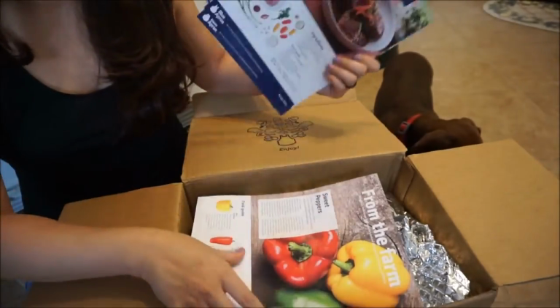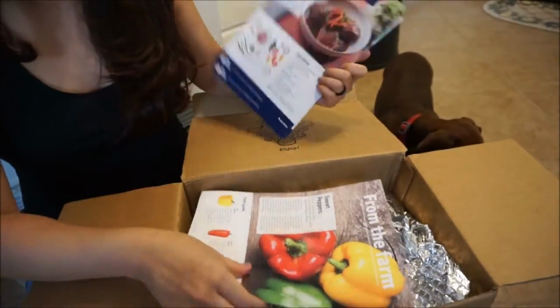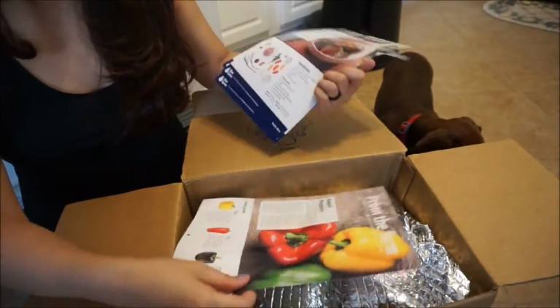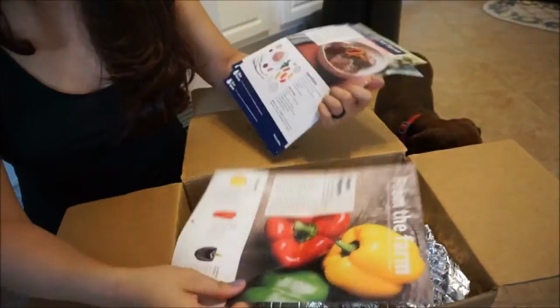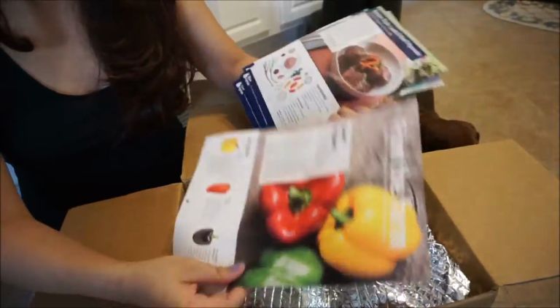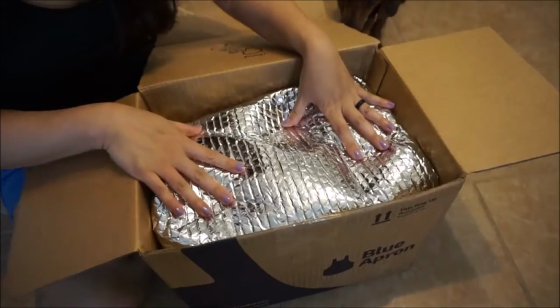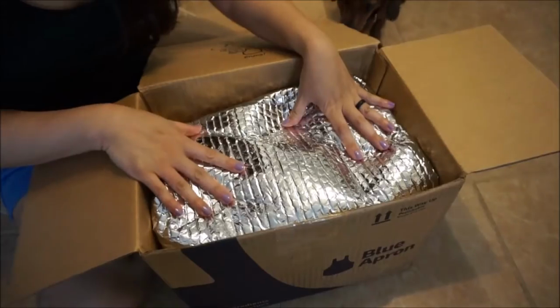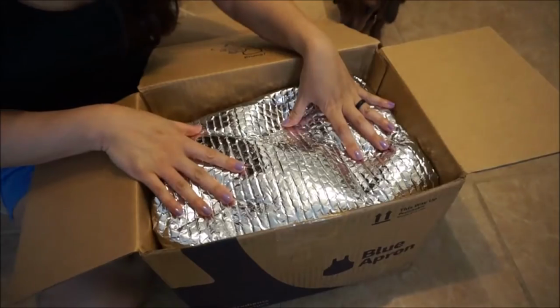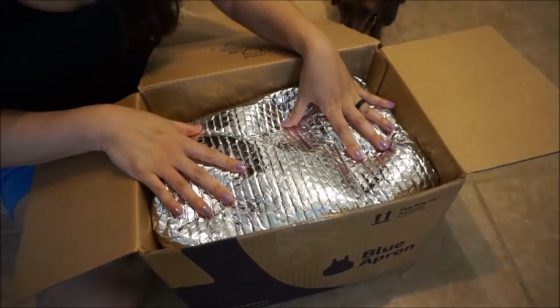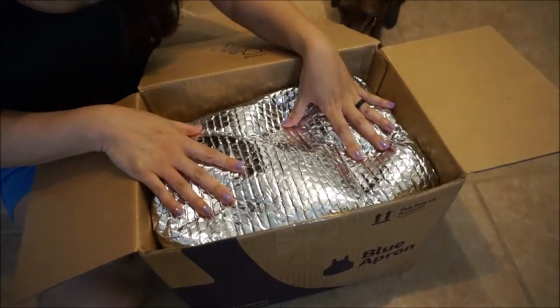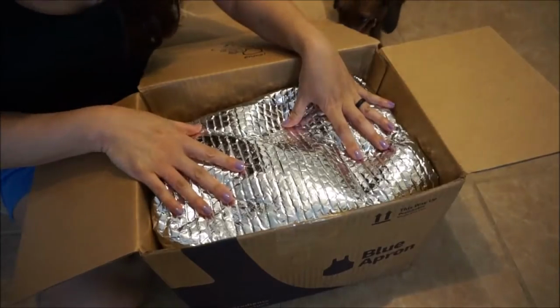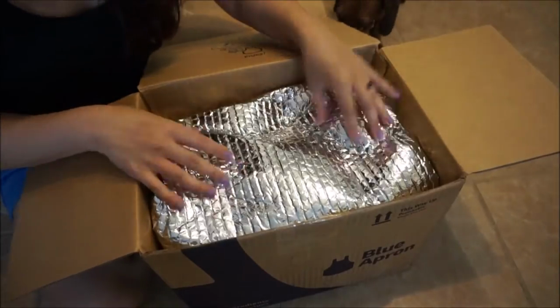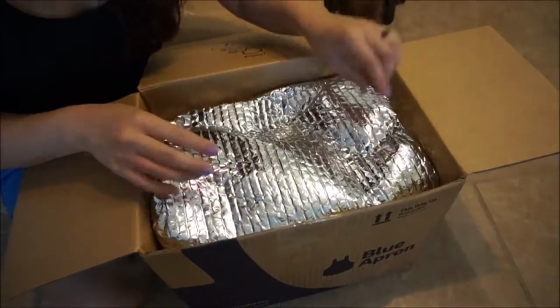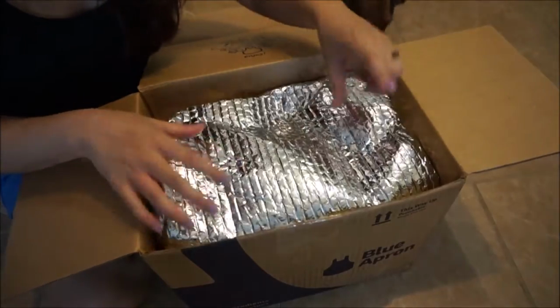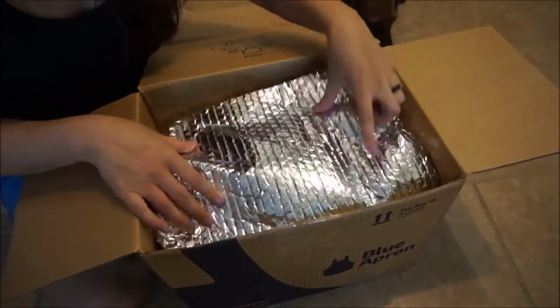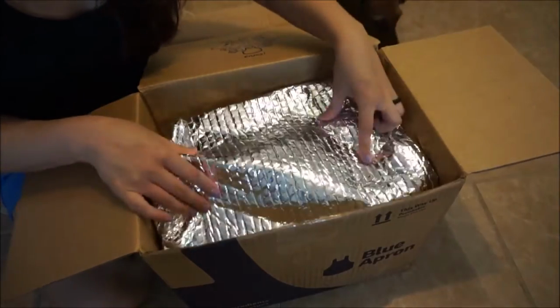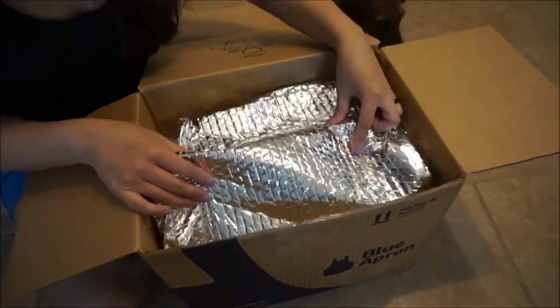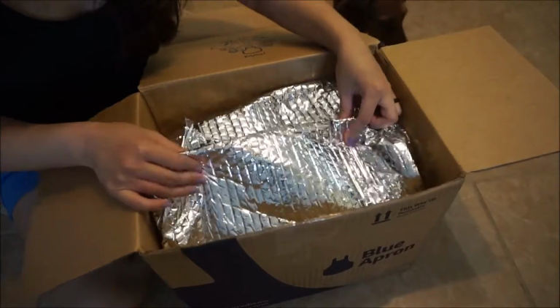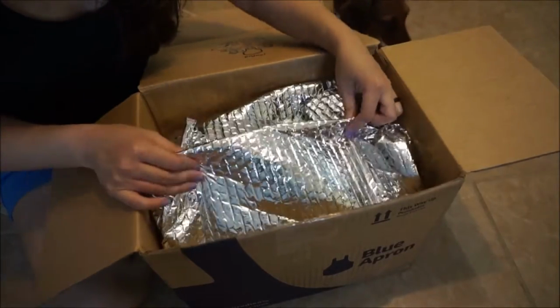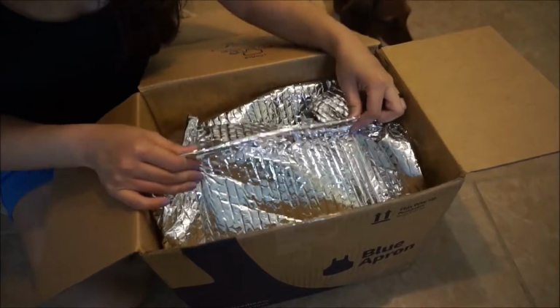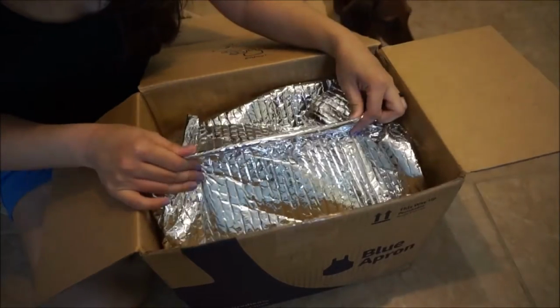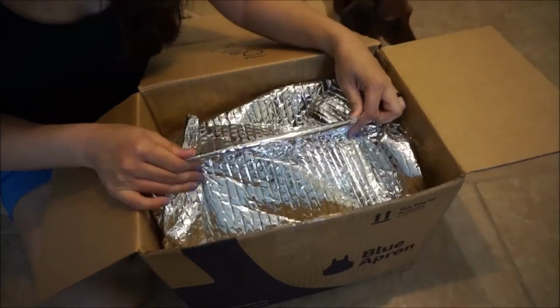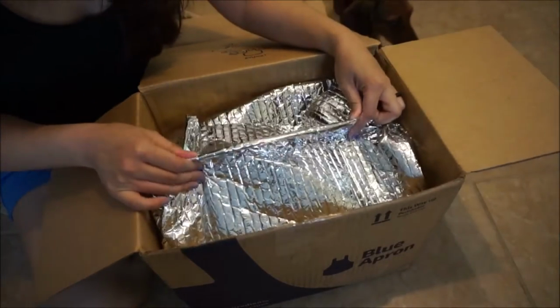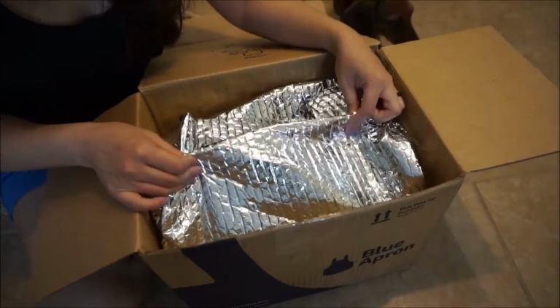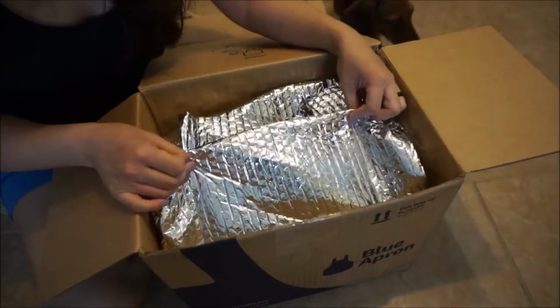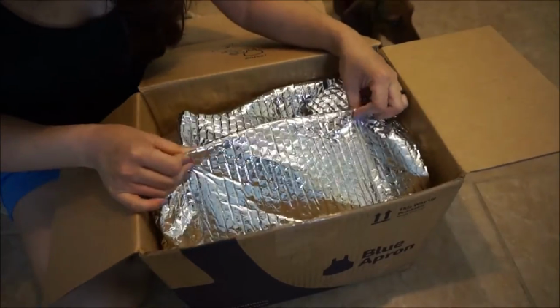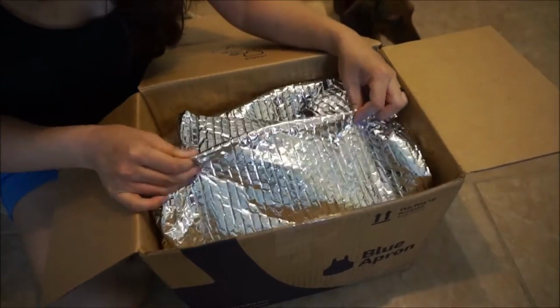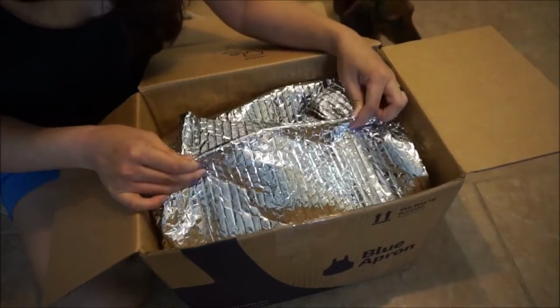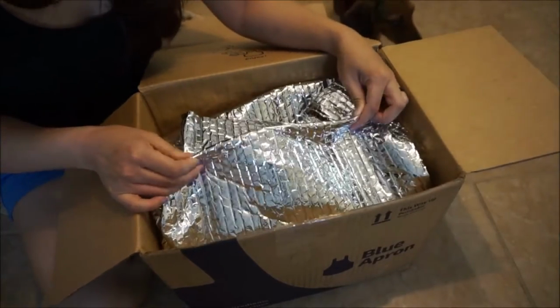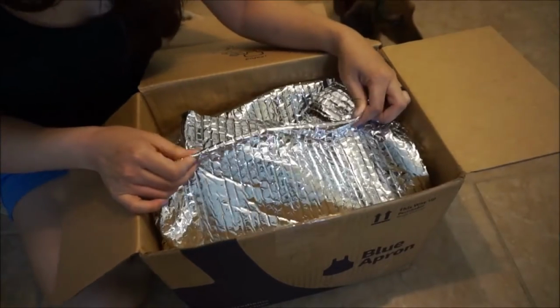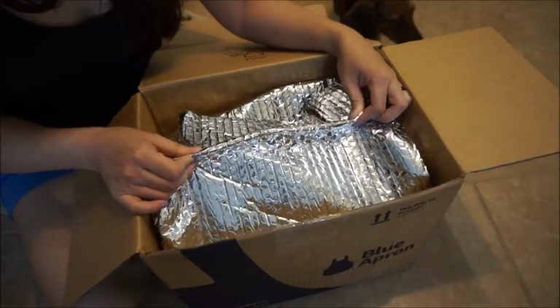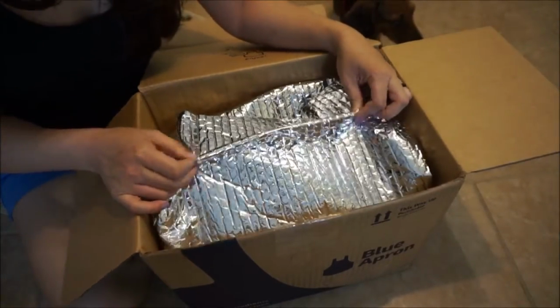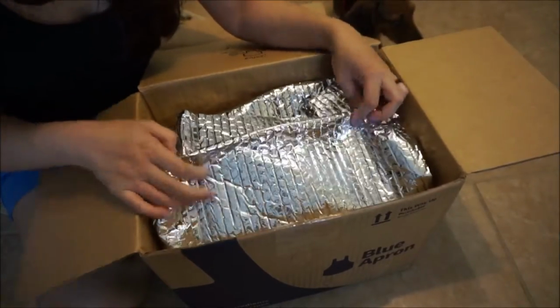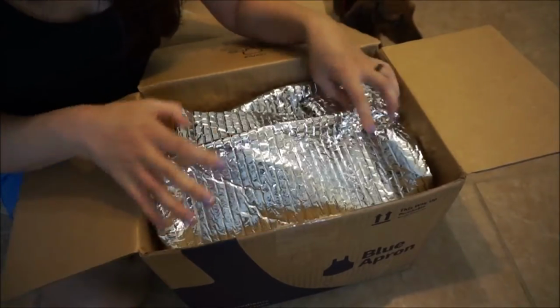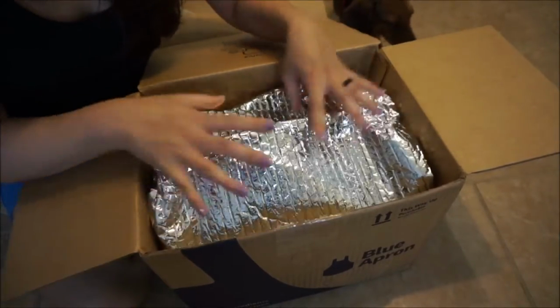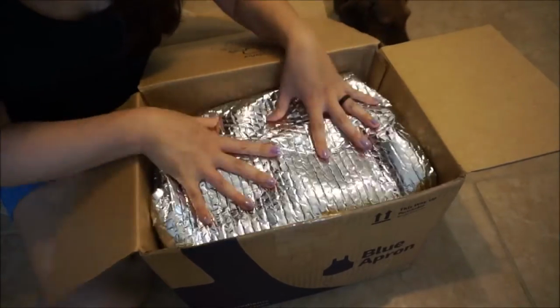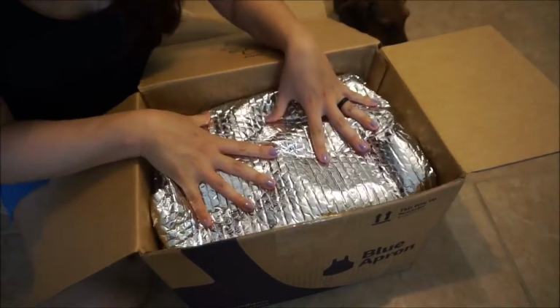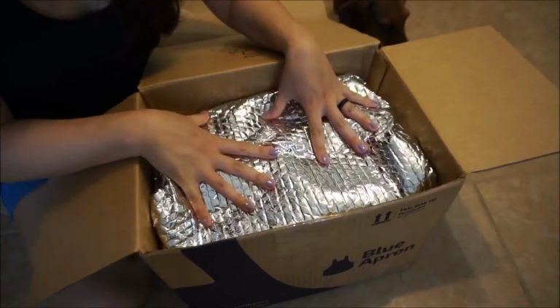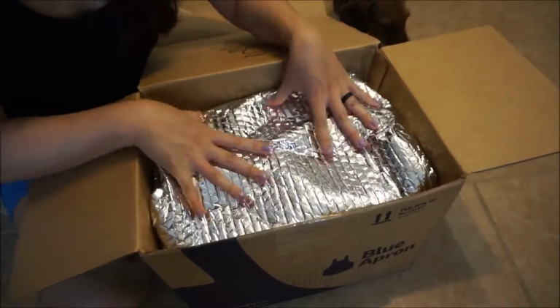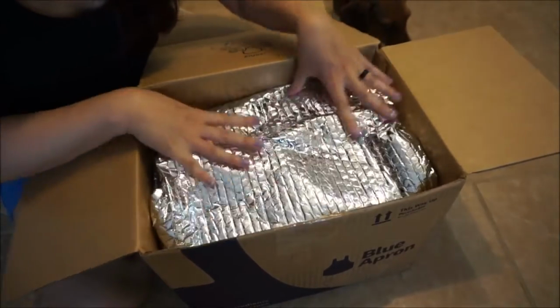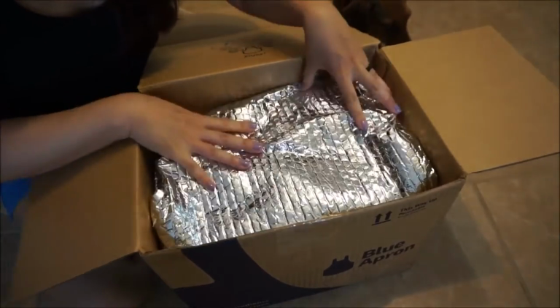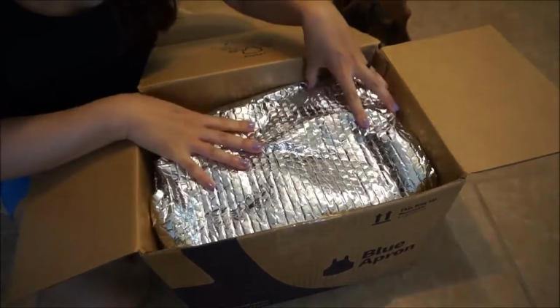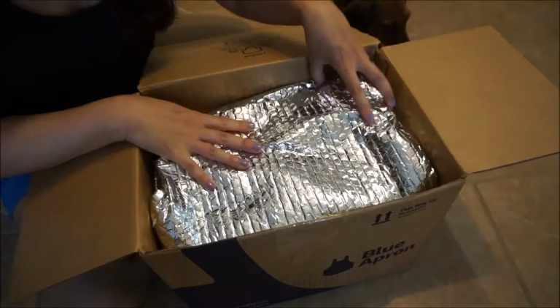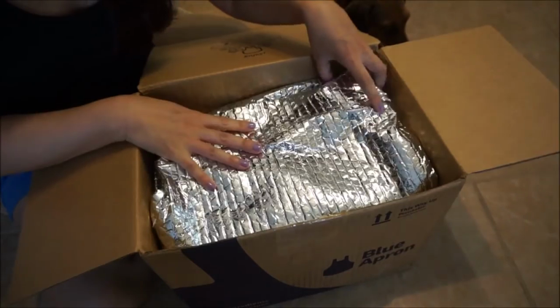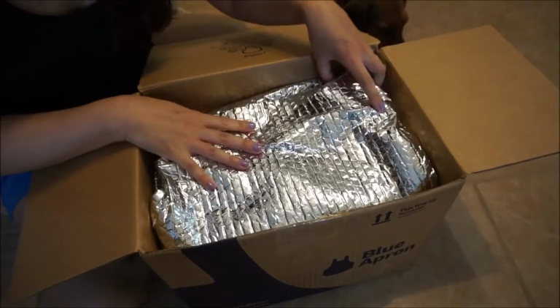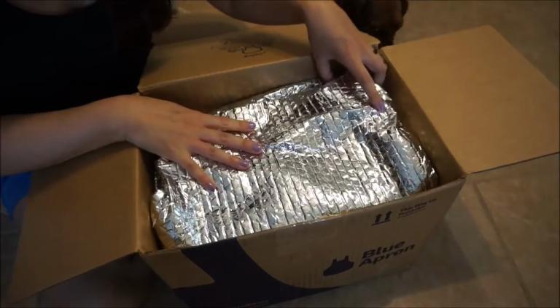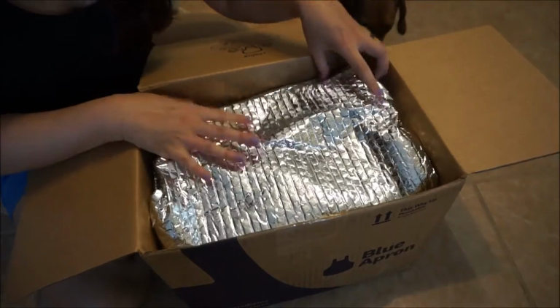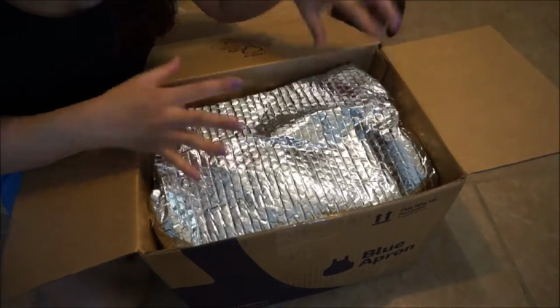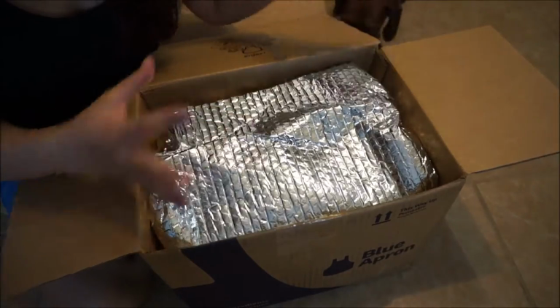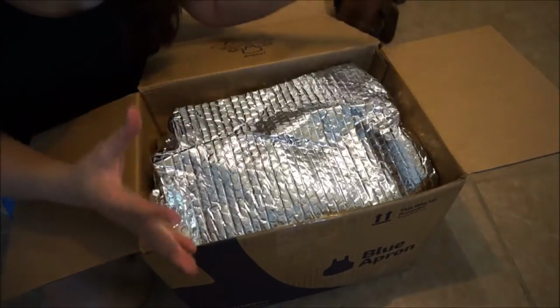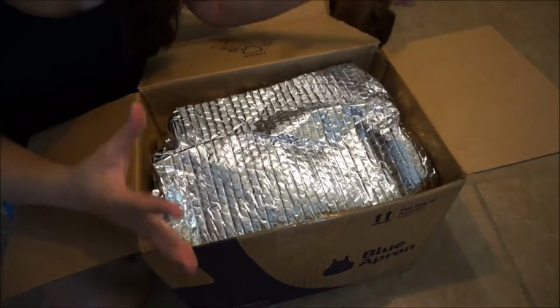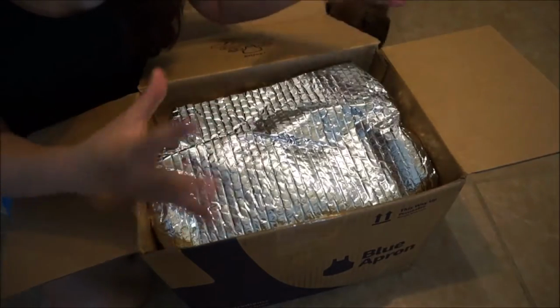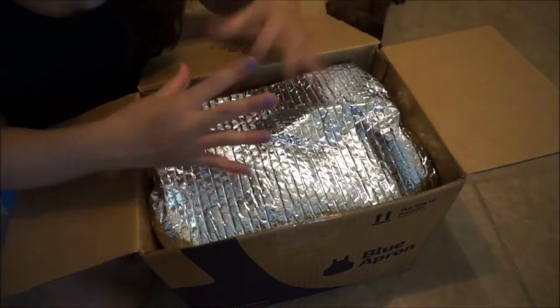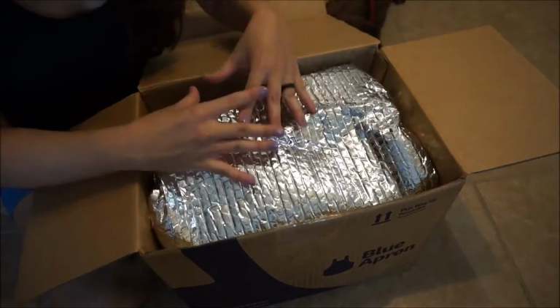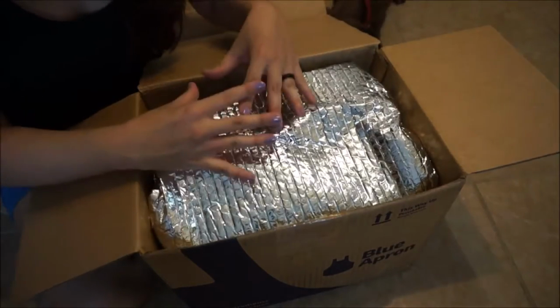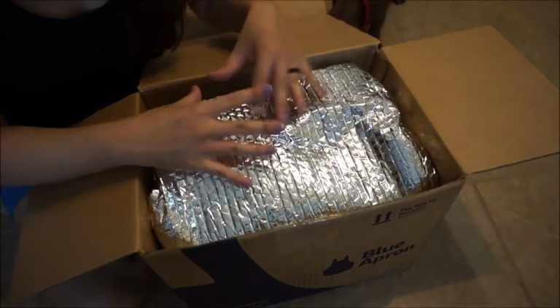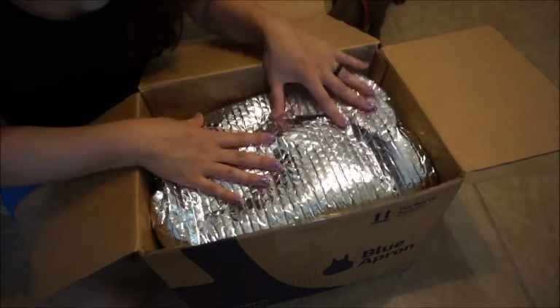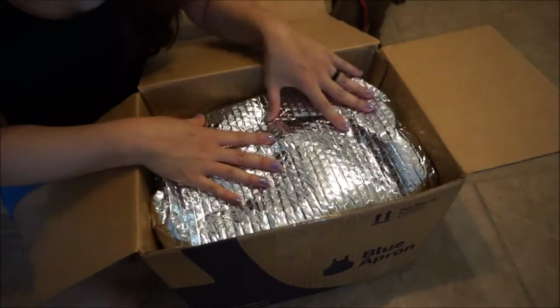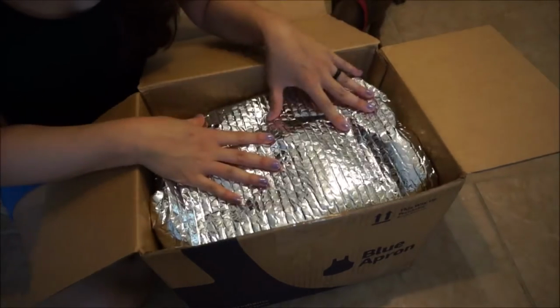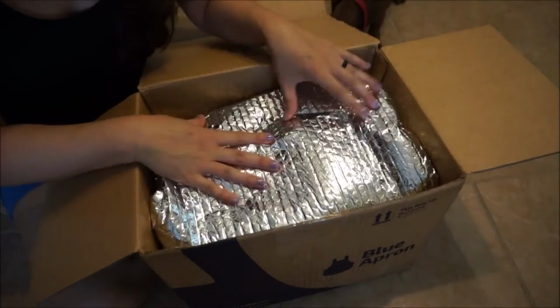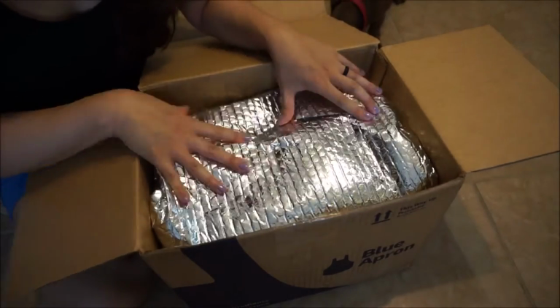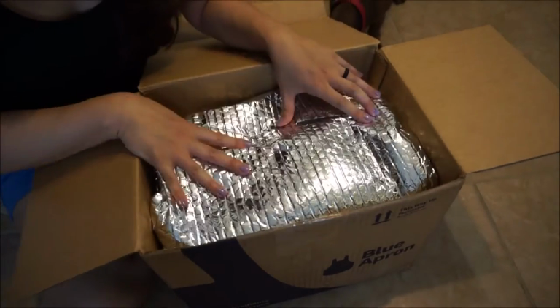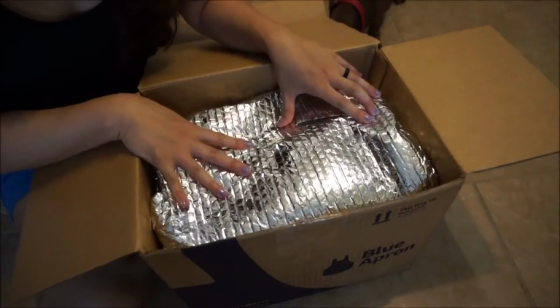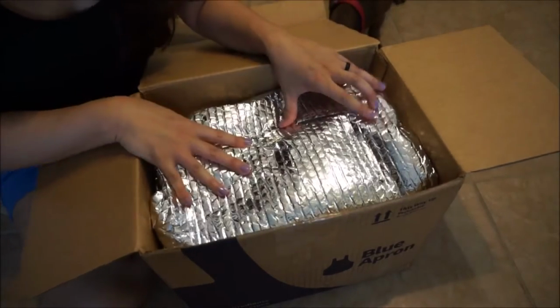And inside, it comes in this silver bubble wrap container to keep everything fresh.